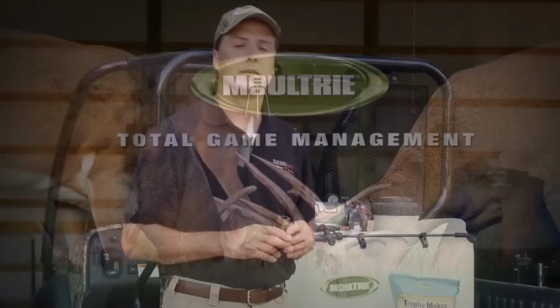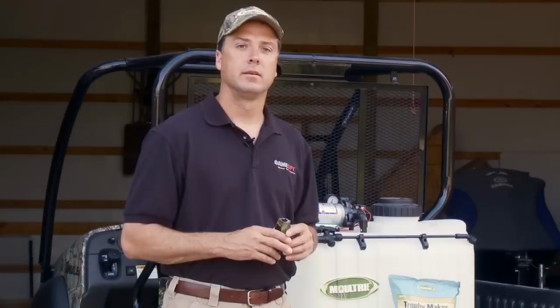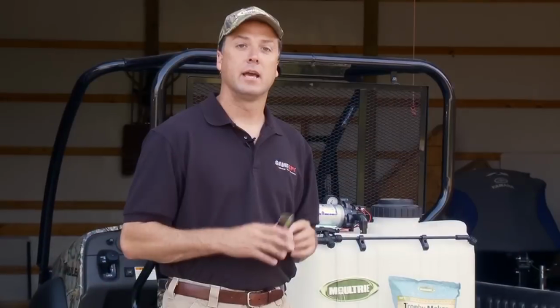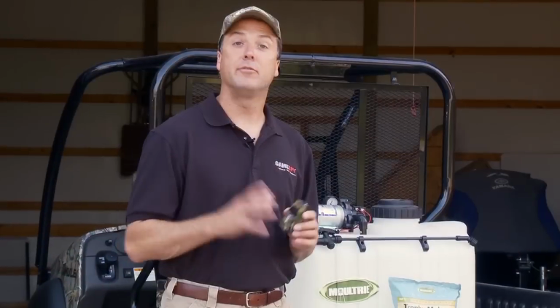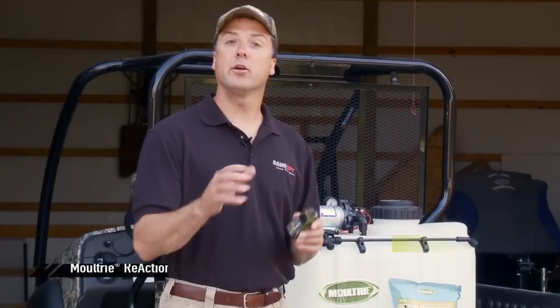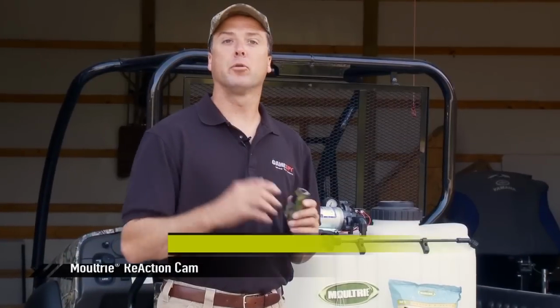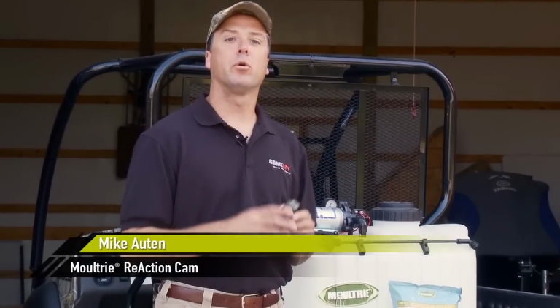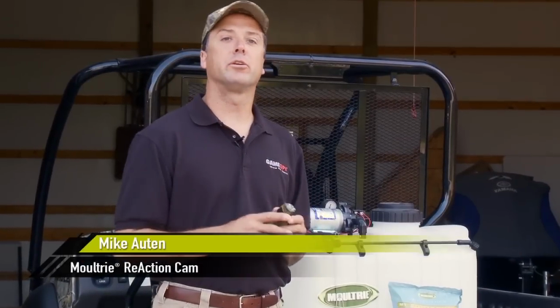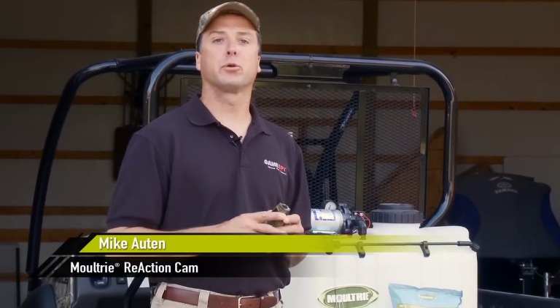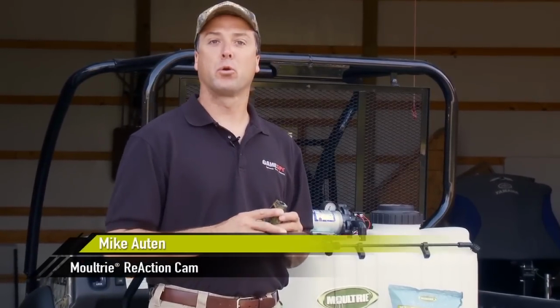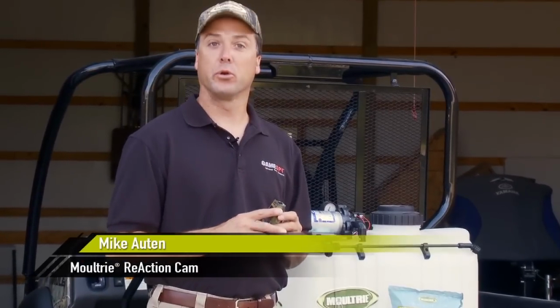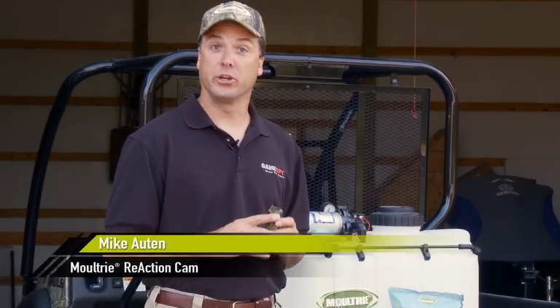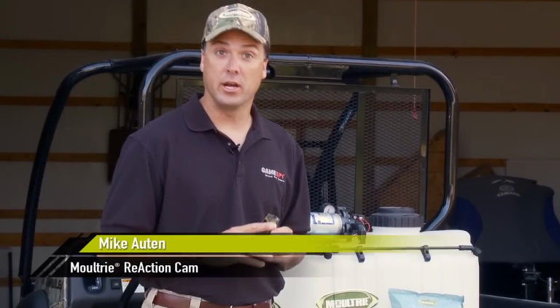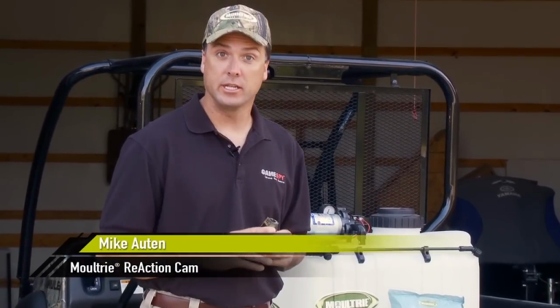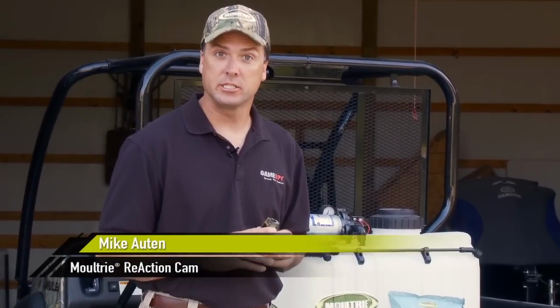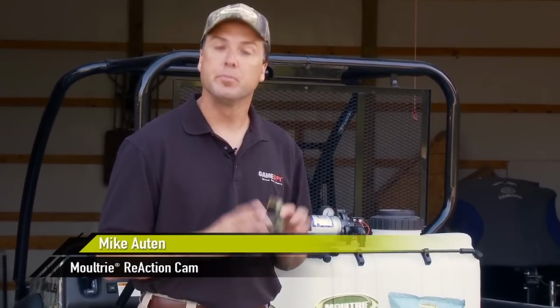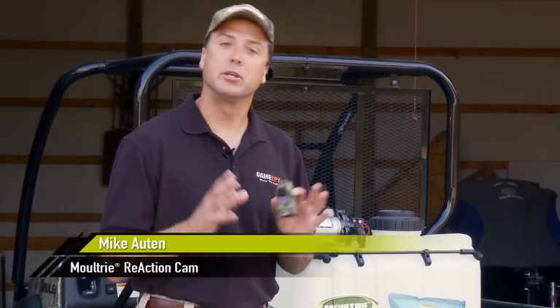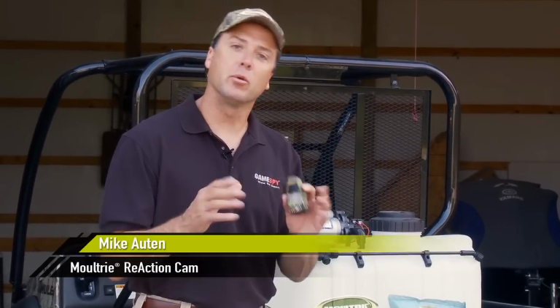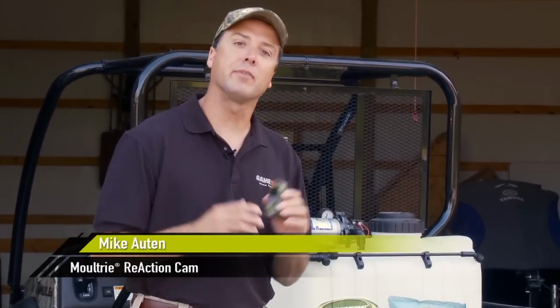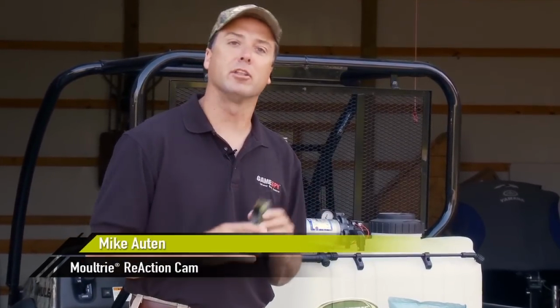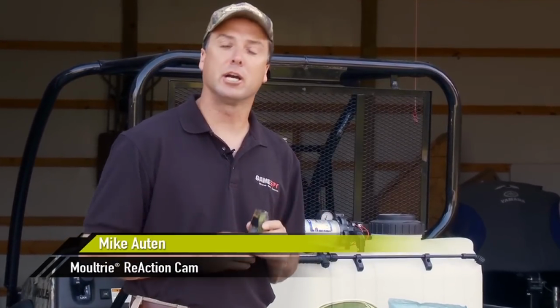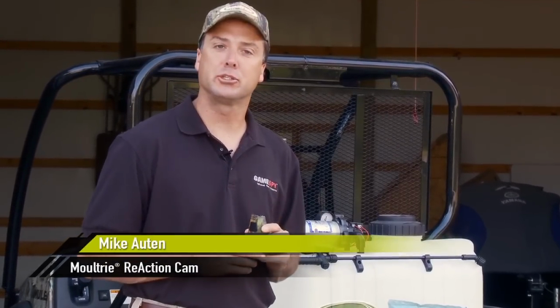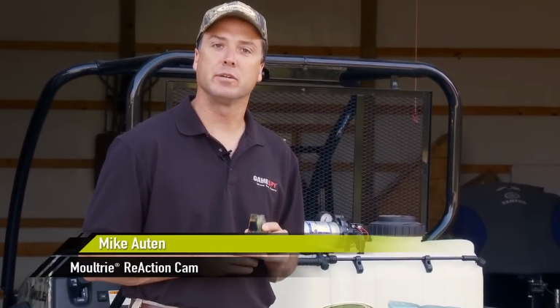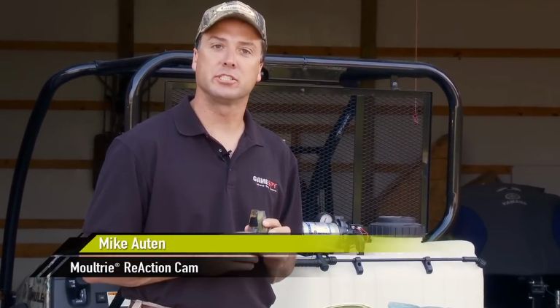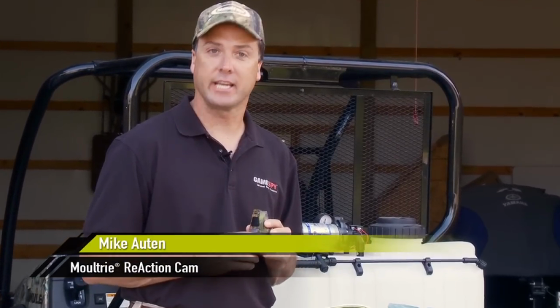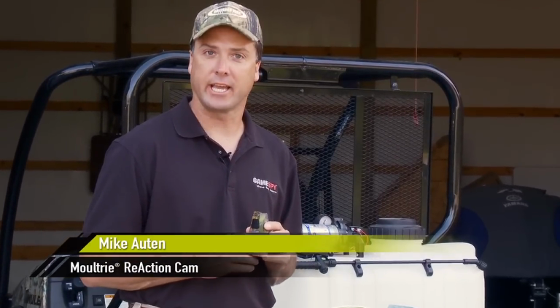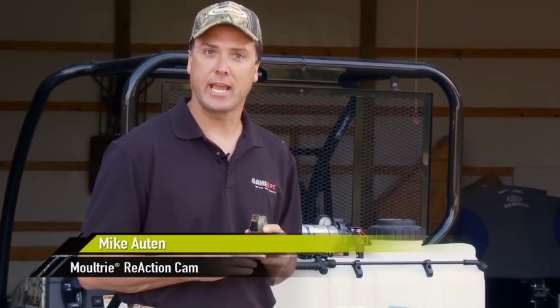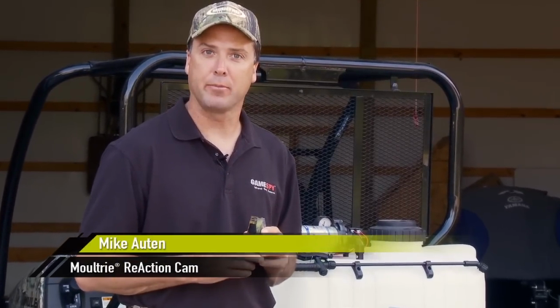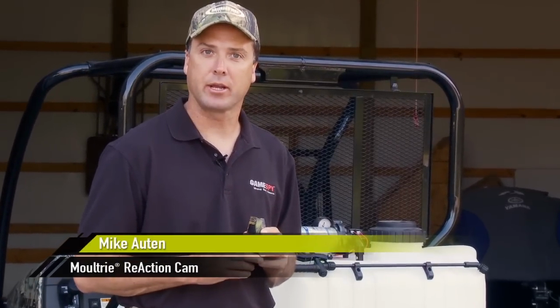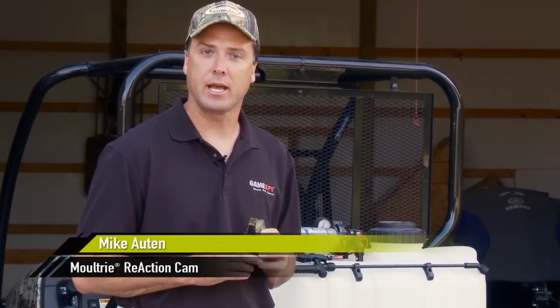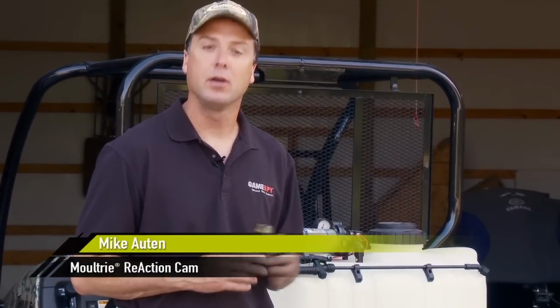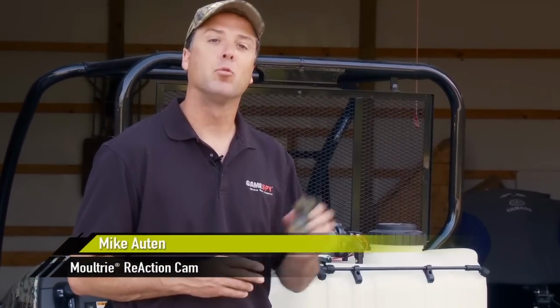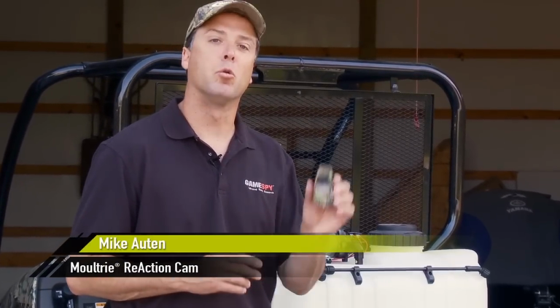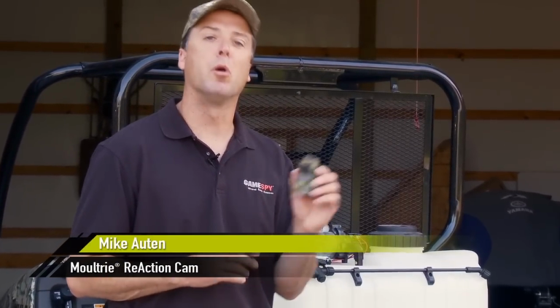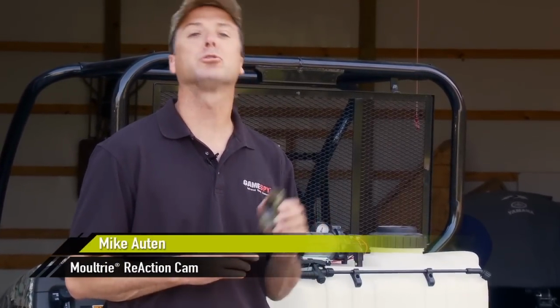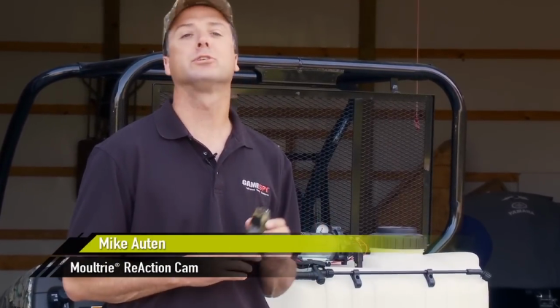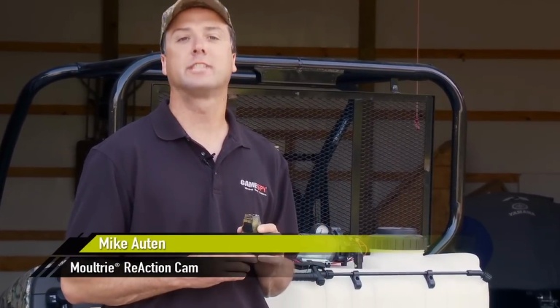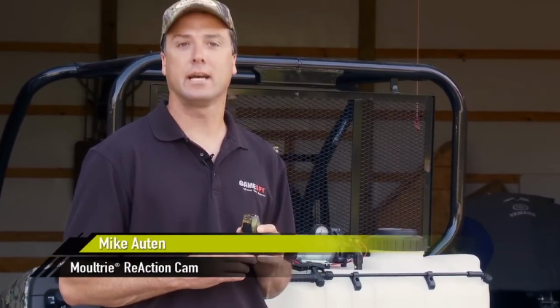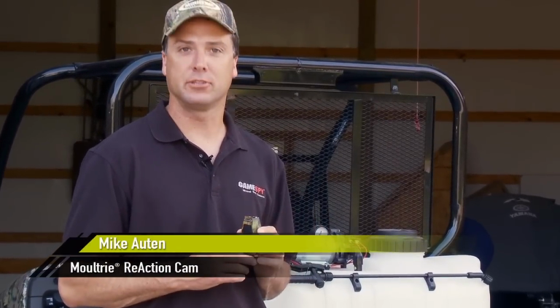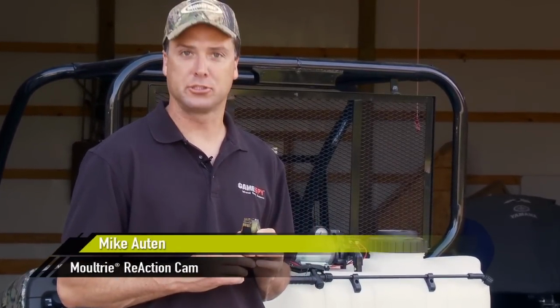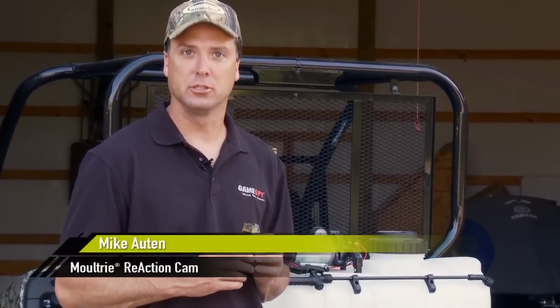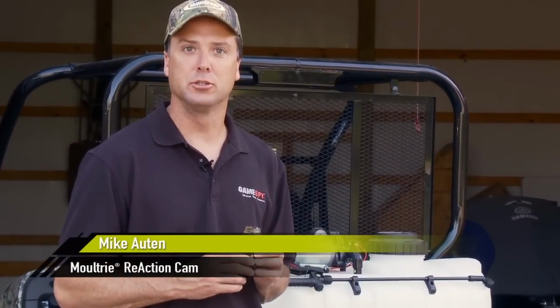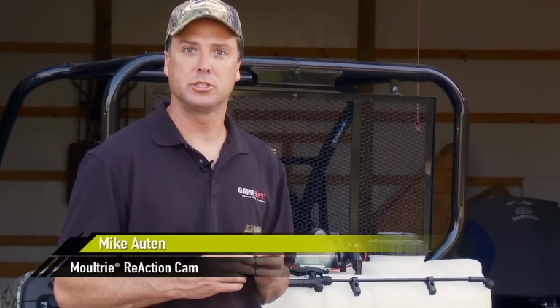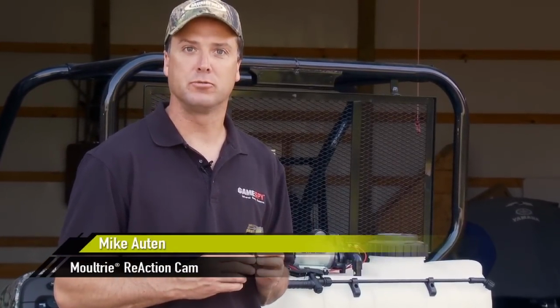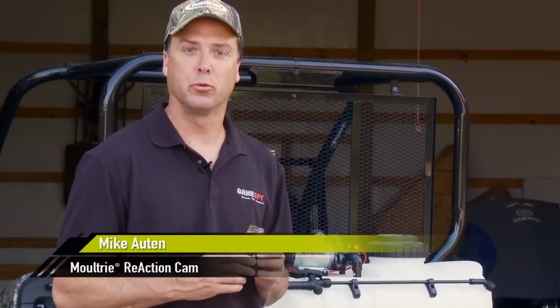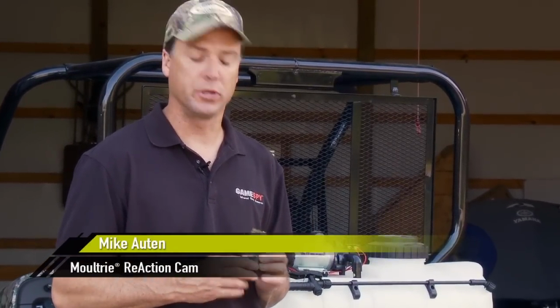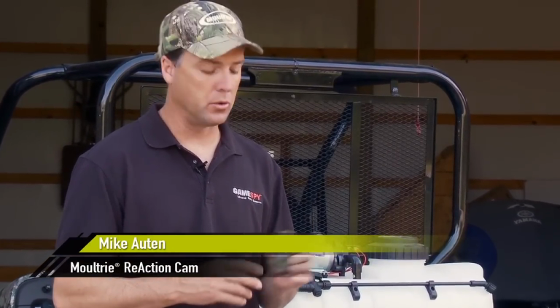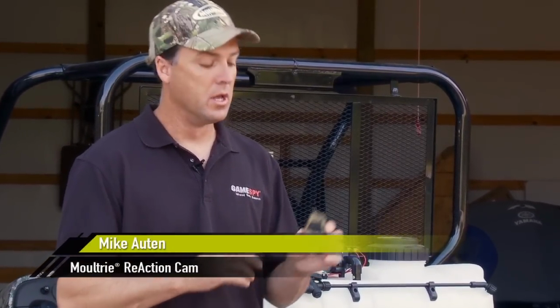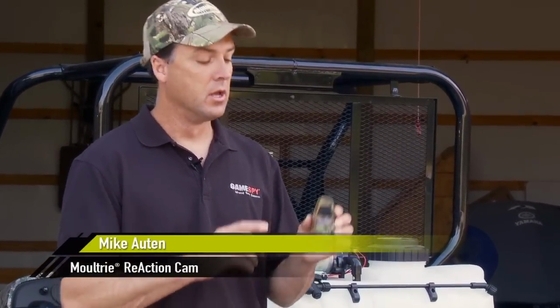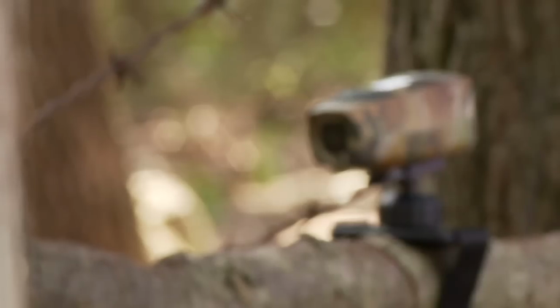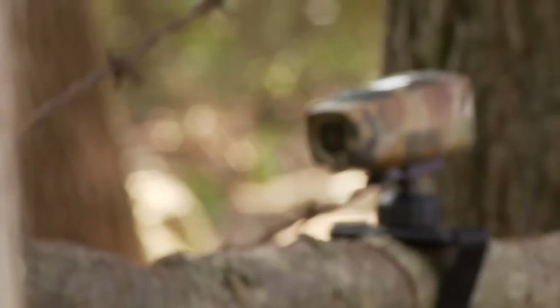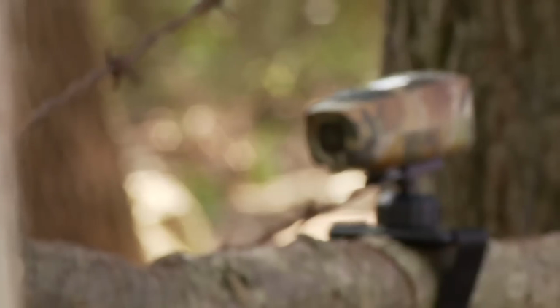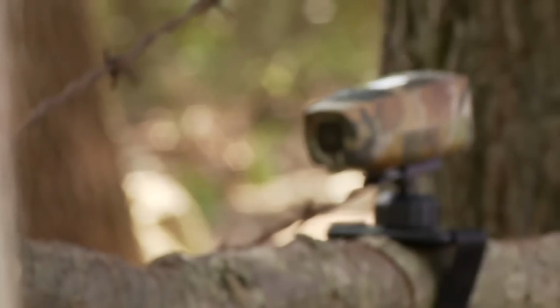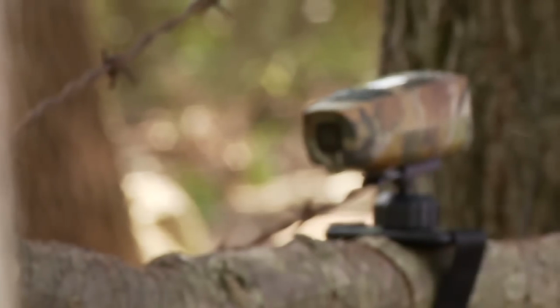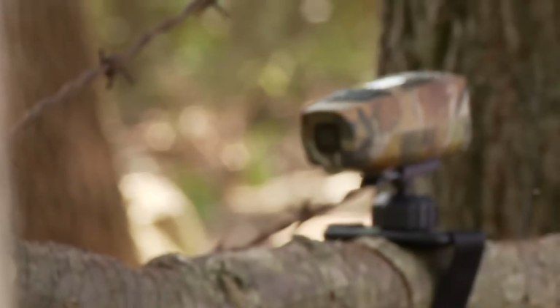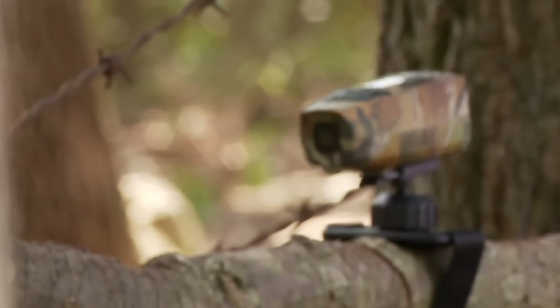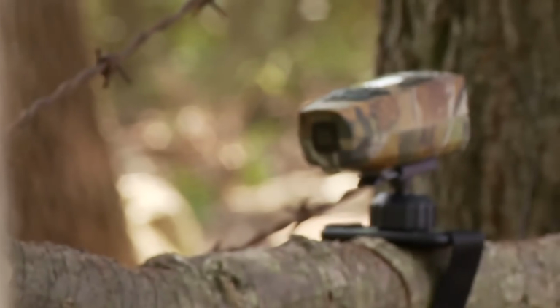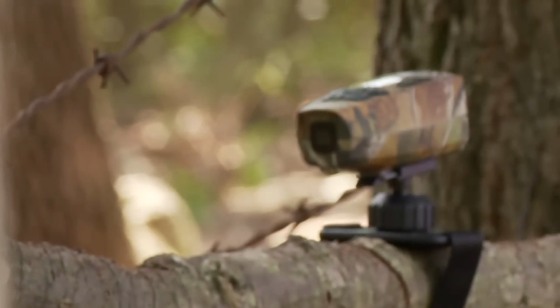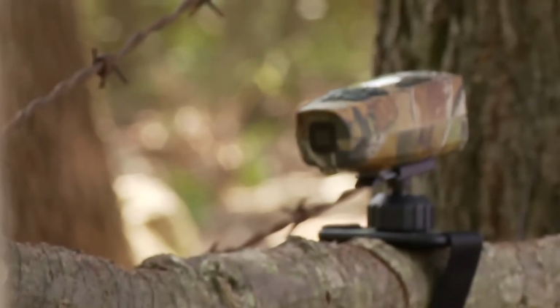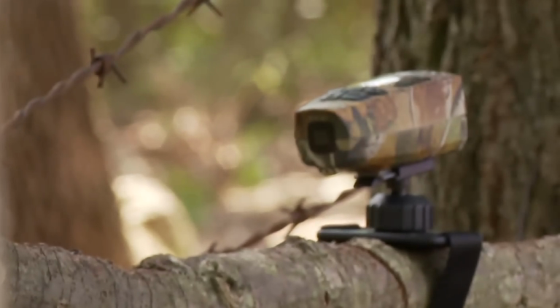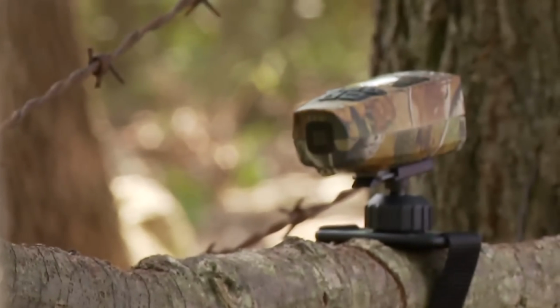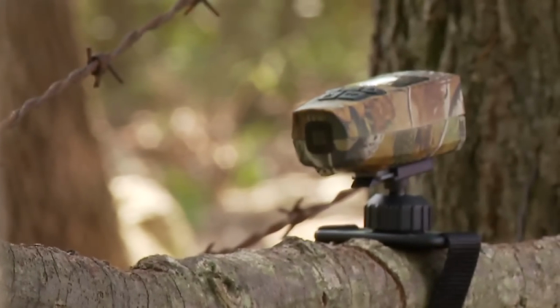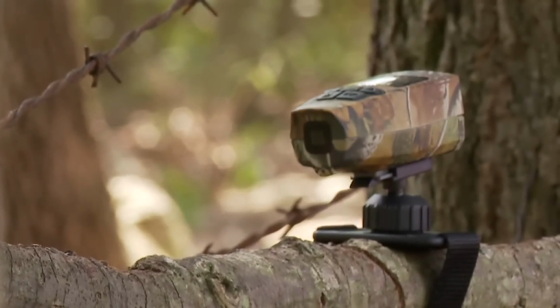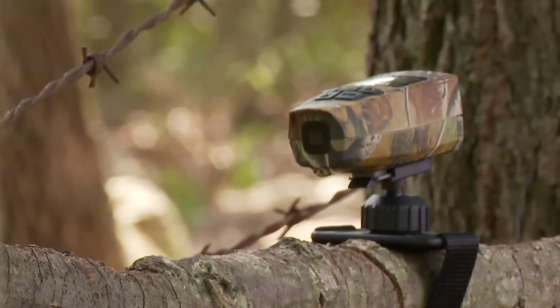Have you ever wanted to record your hunts but don't have the luxury of a second camera guy? Well Moultrie's got the solution for you with the Moultrie Reaction Cam.